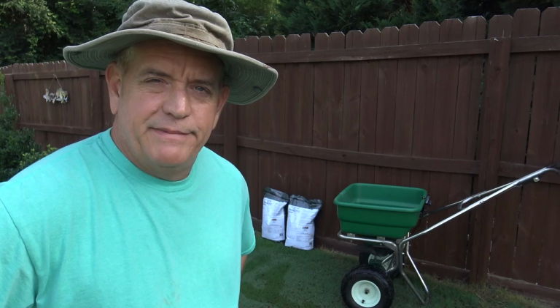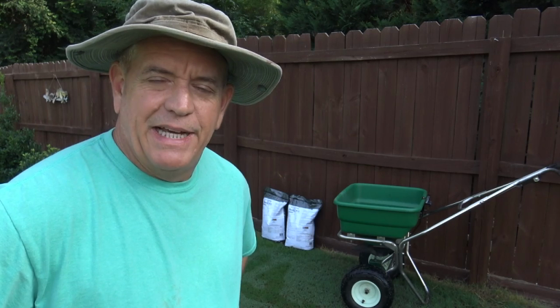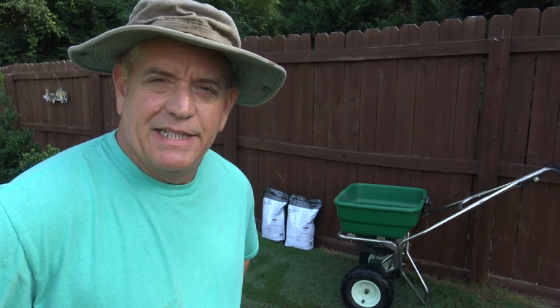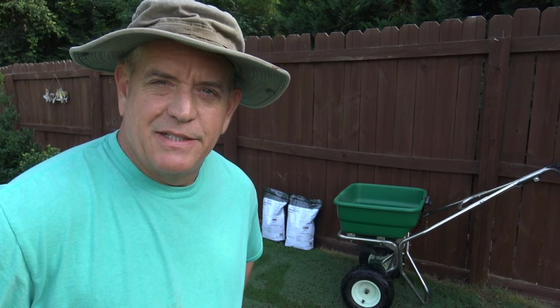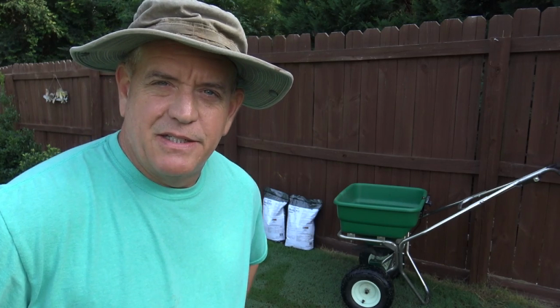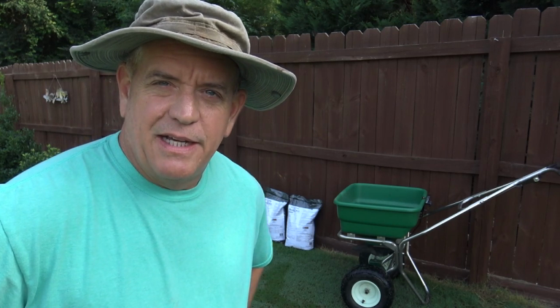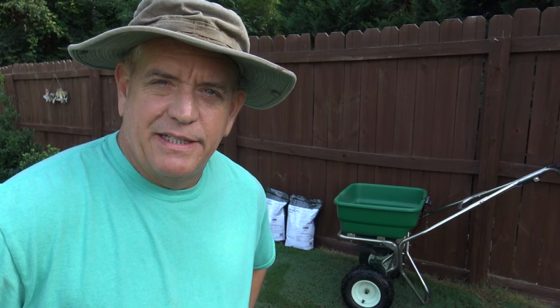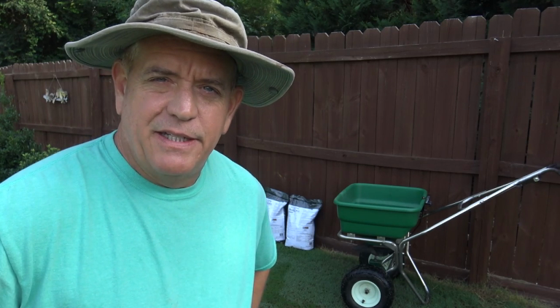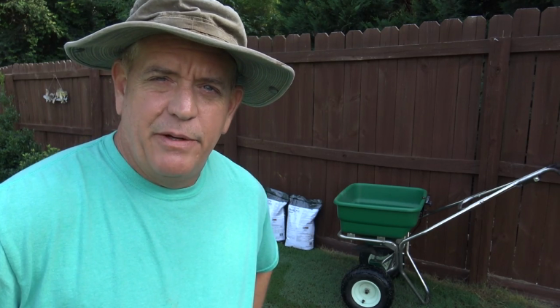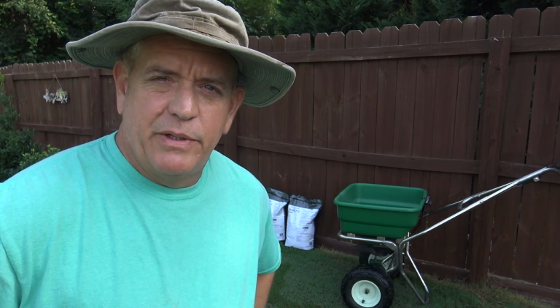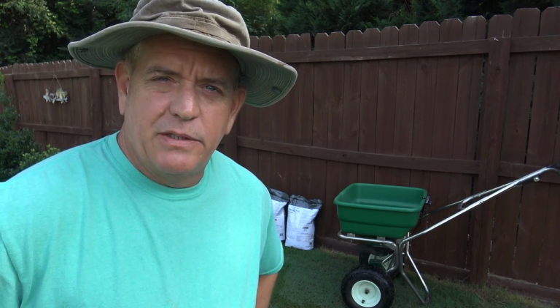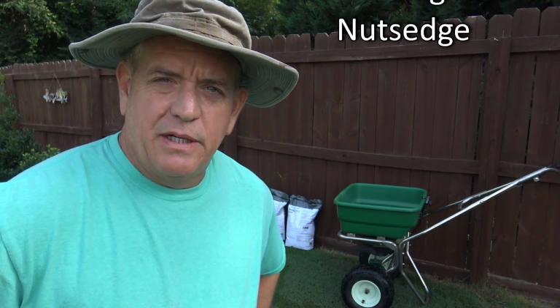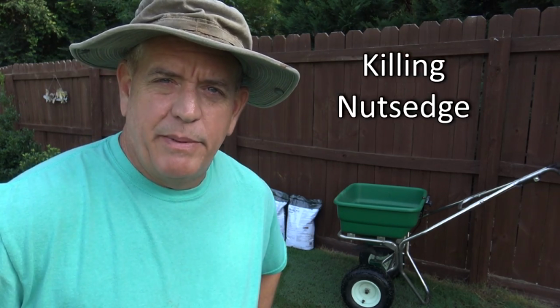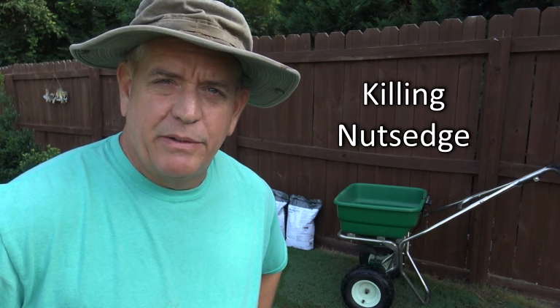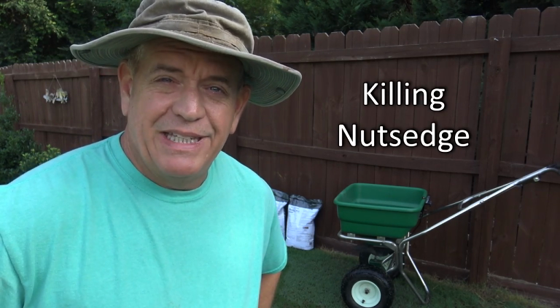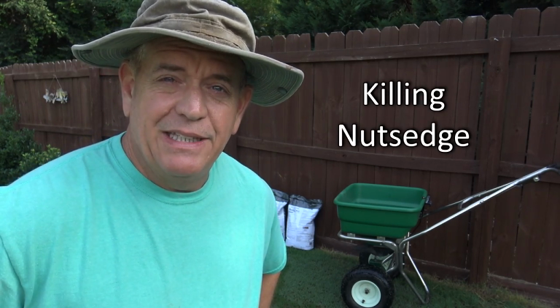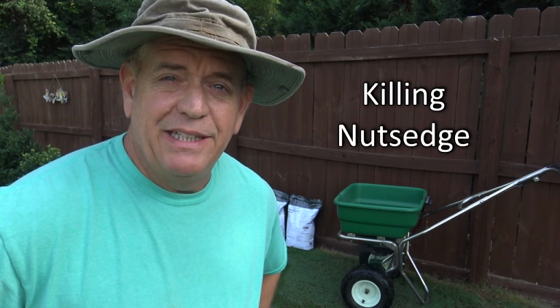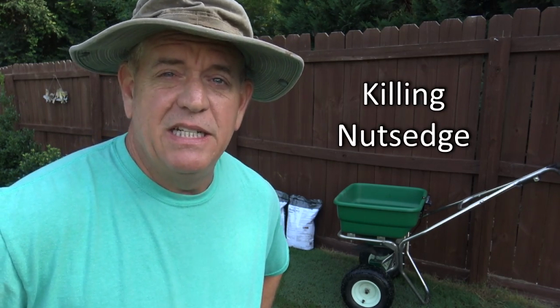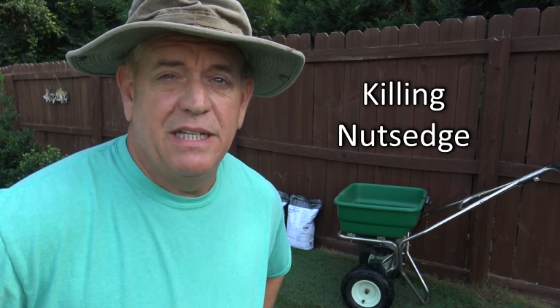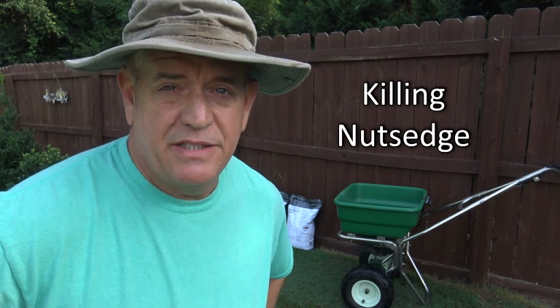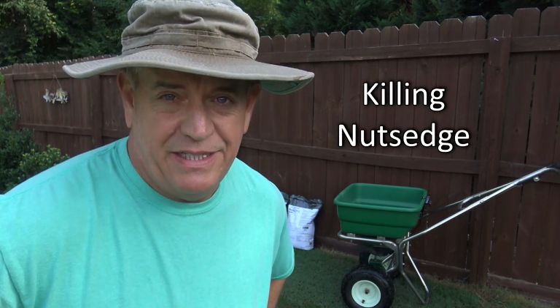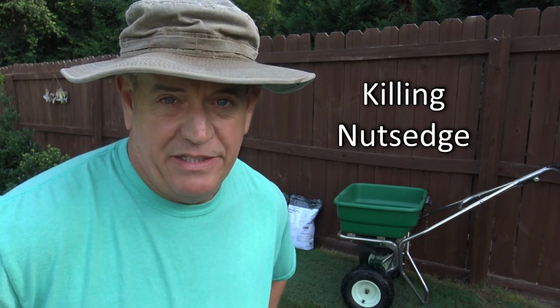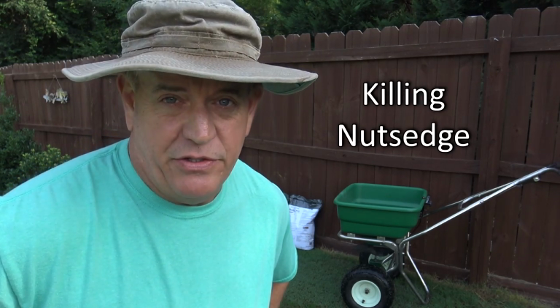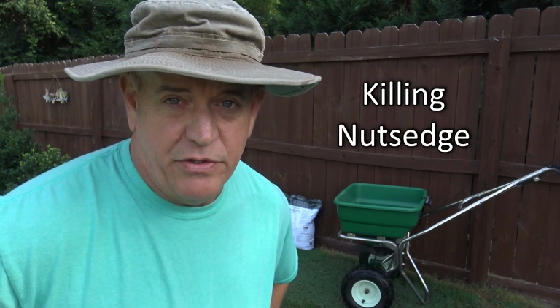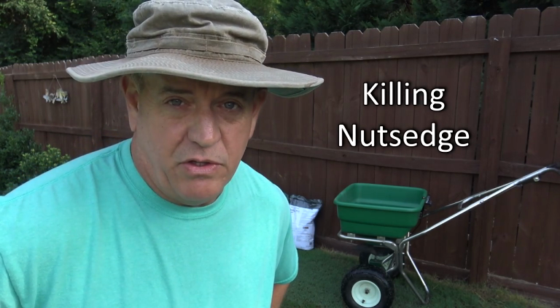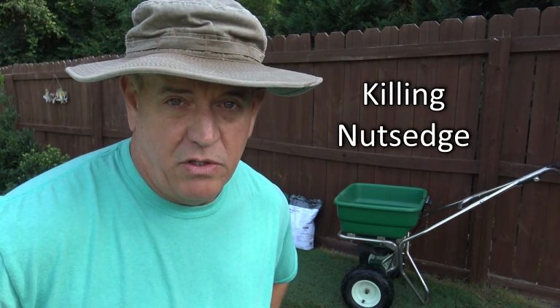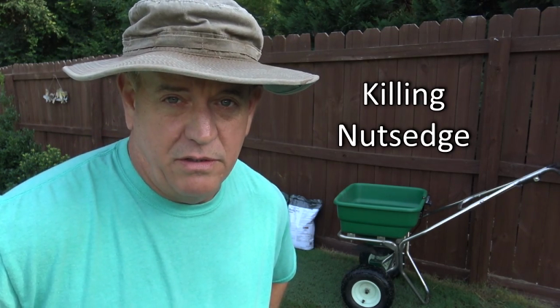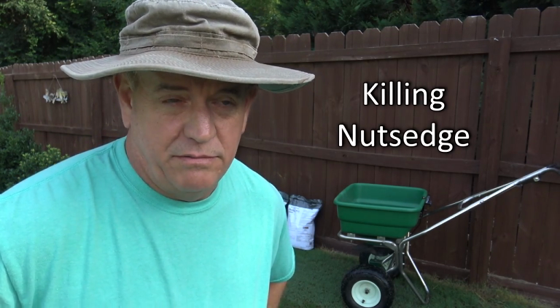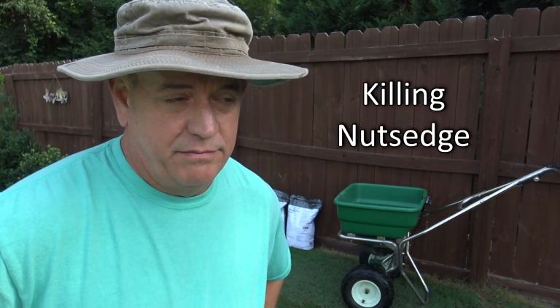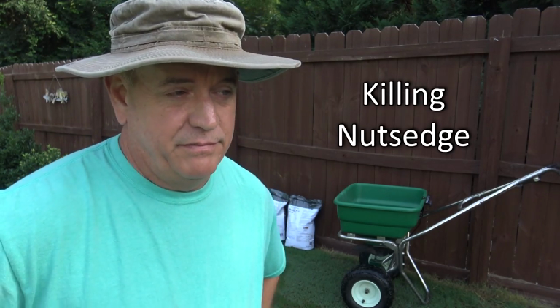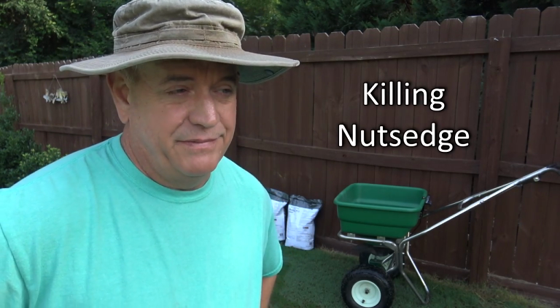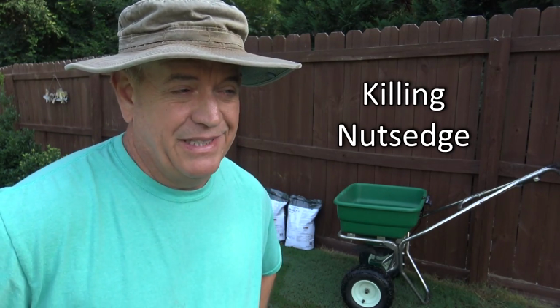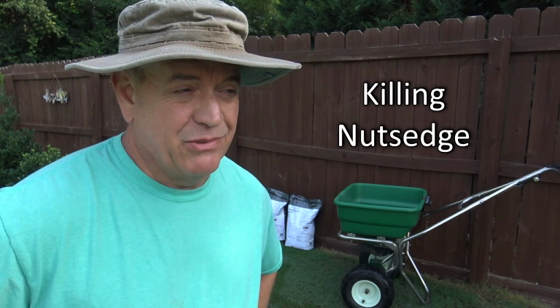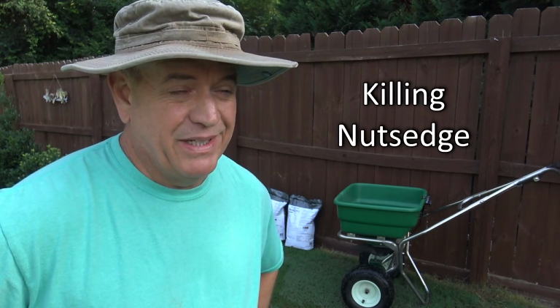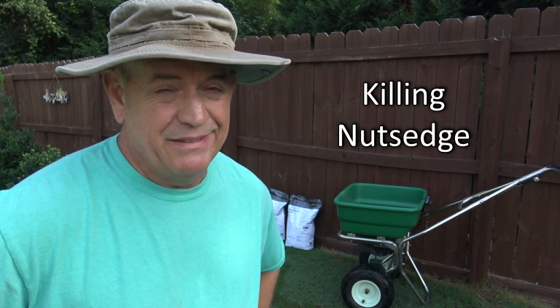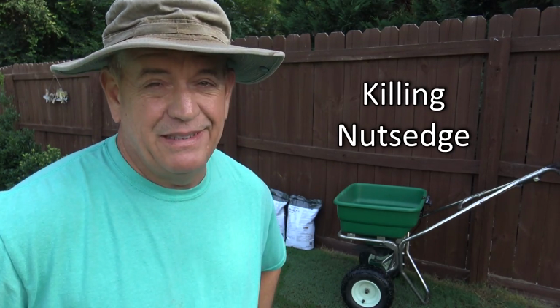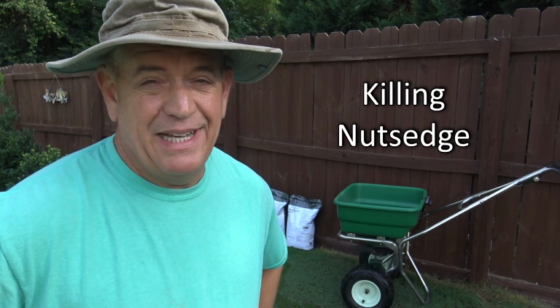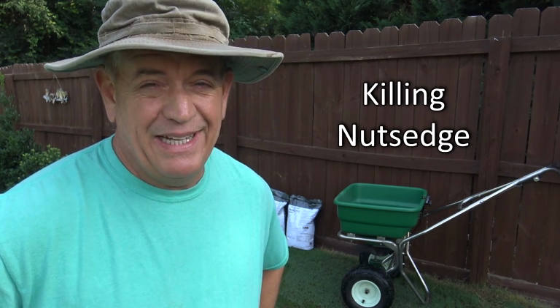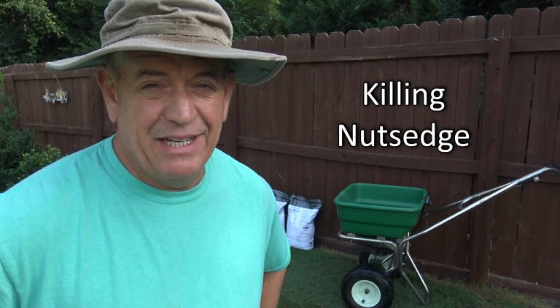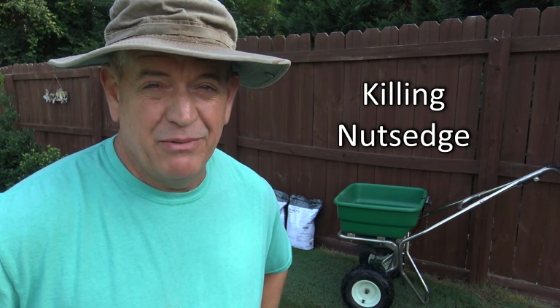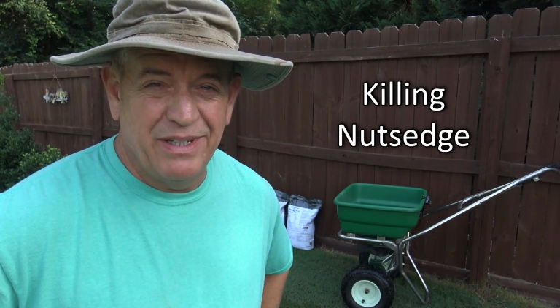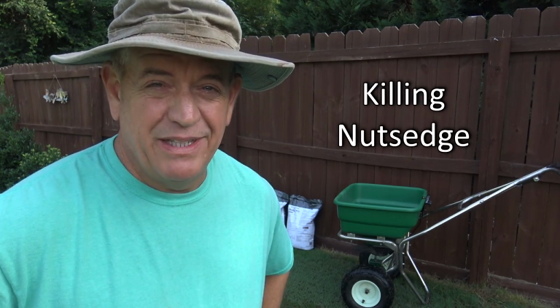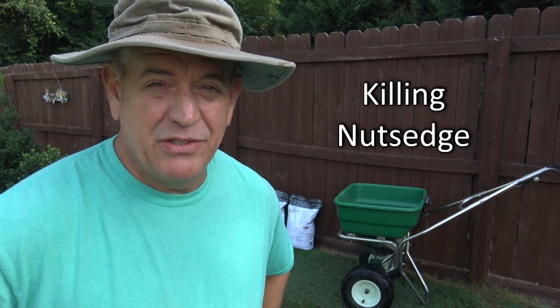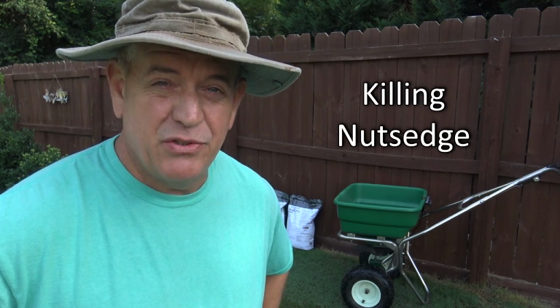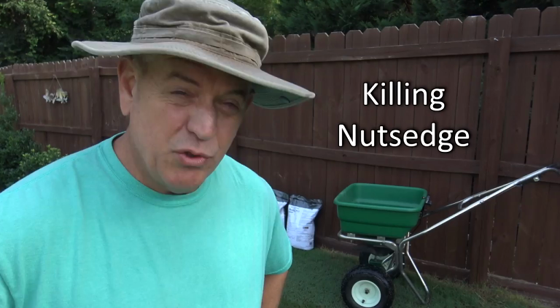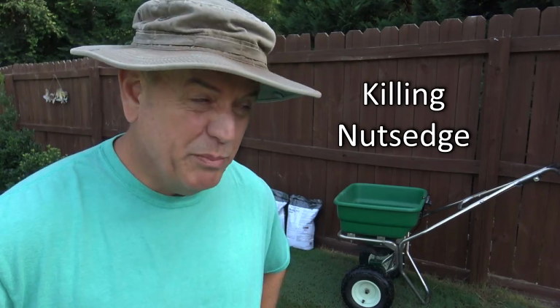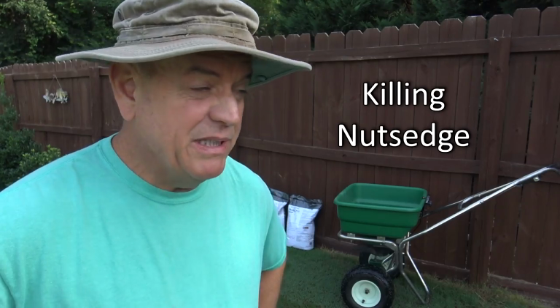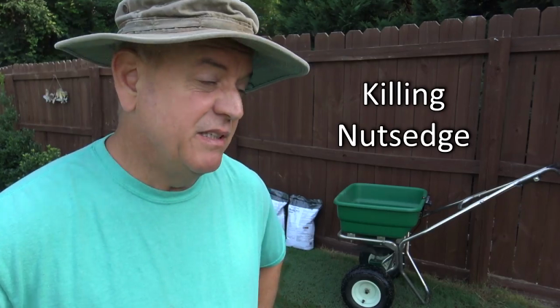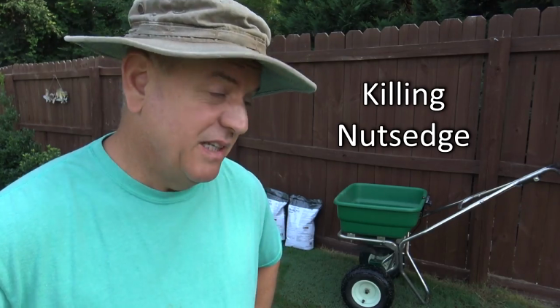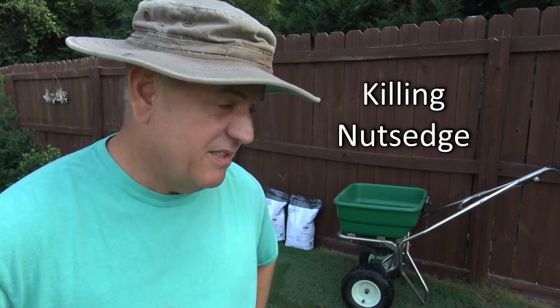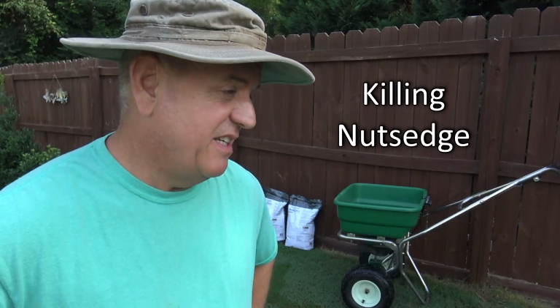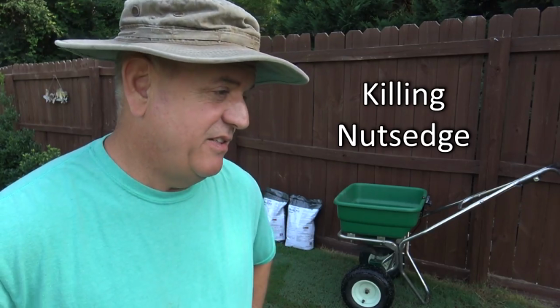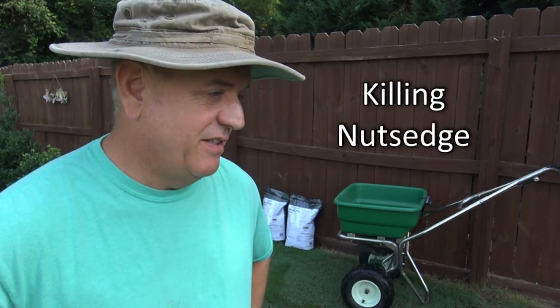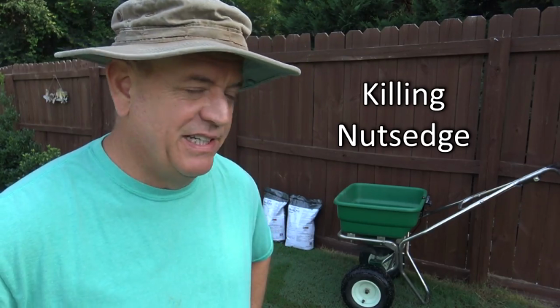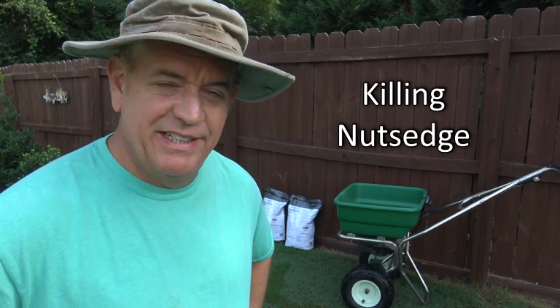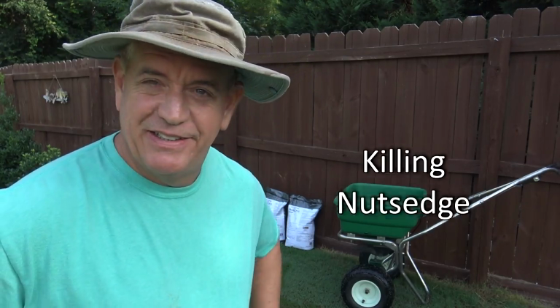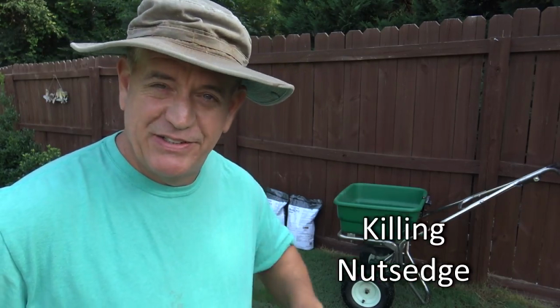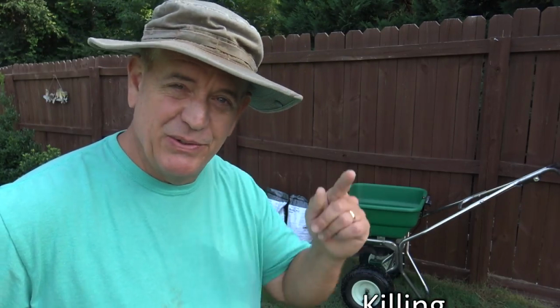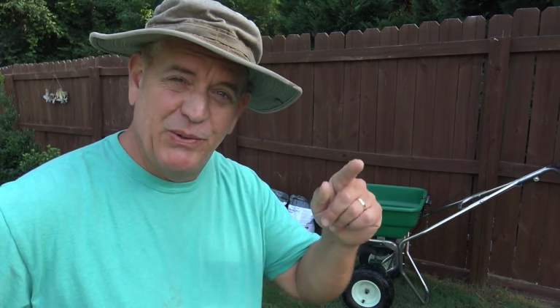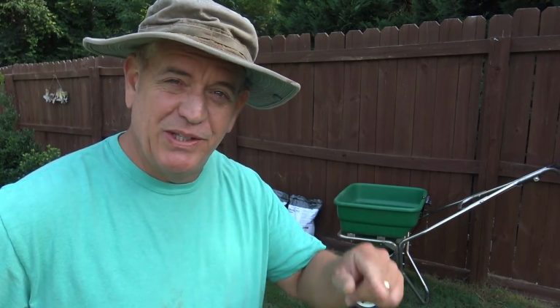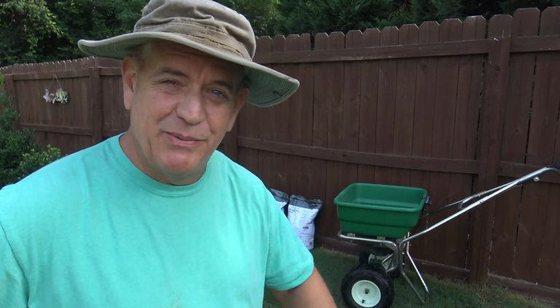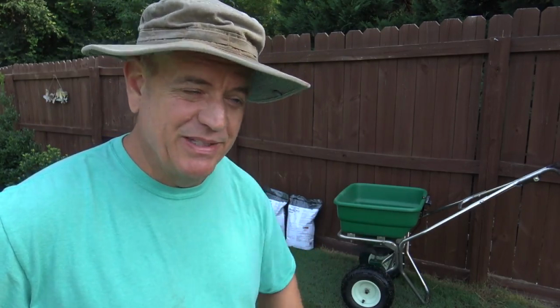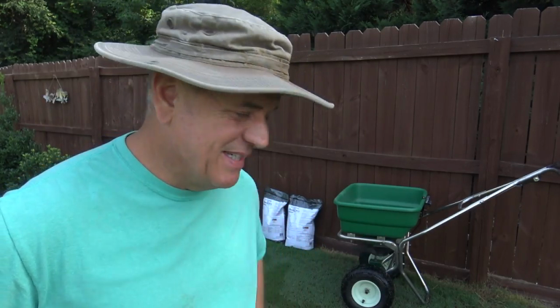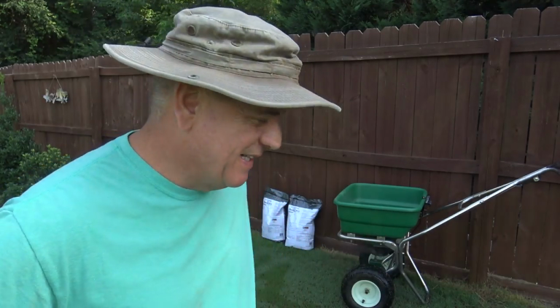Hey guys, it's Doc, and today we're going to talk about killing nutsedge in your lawn — how to get rid of that stupid nutsedge. So hold on one sec.